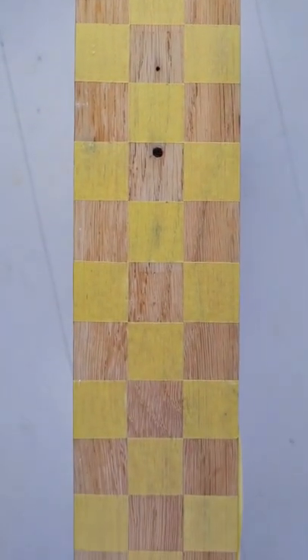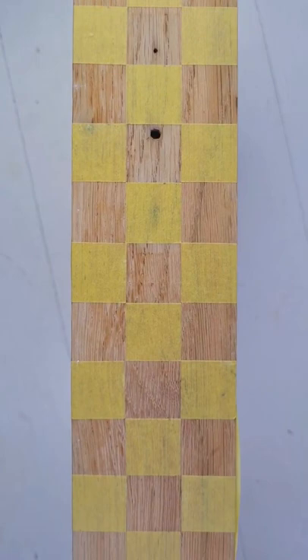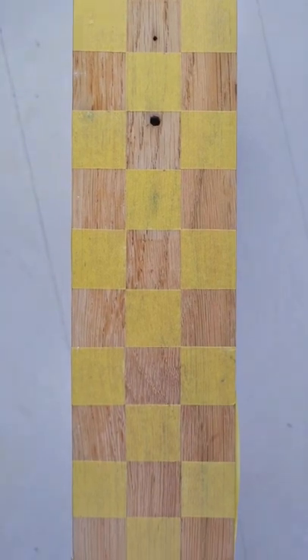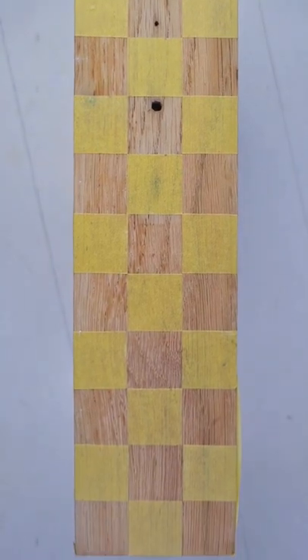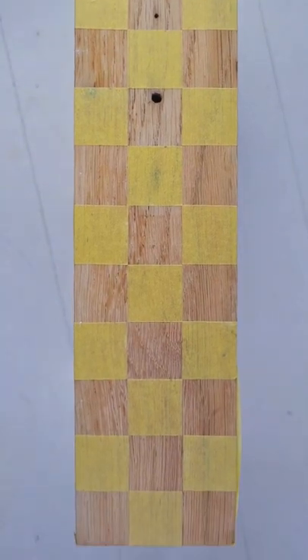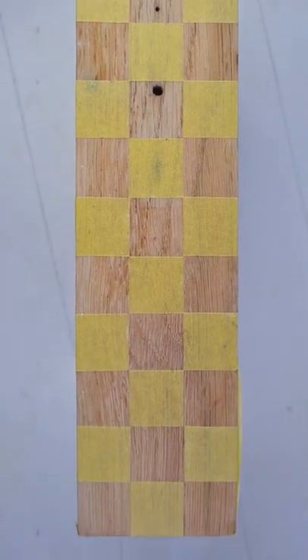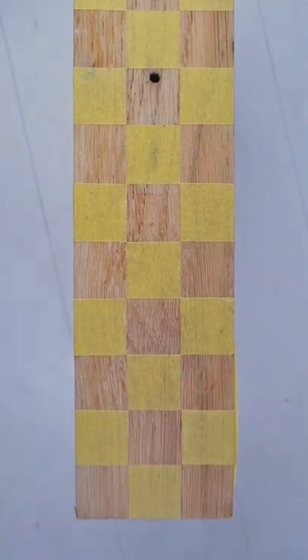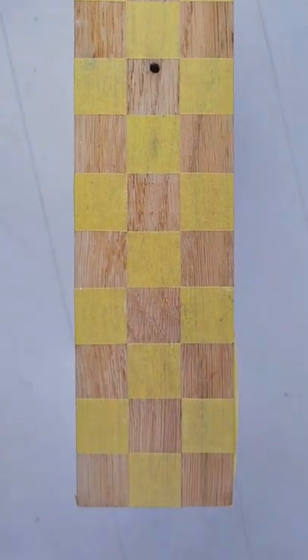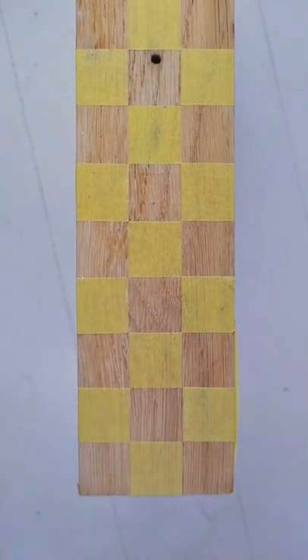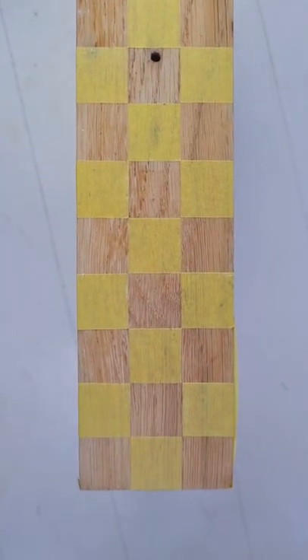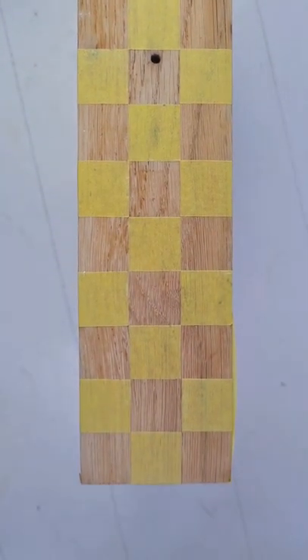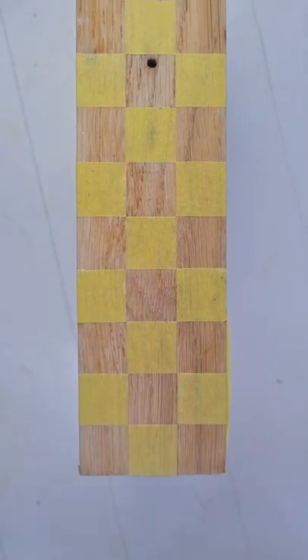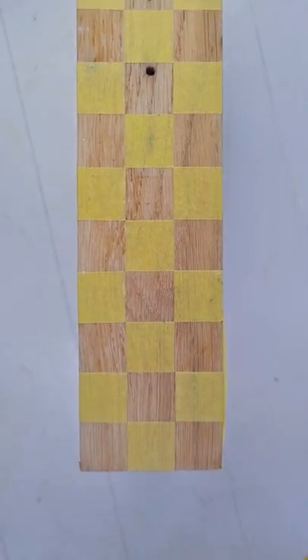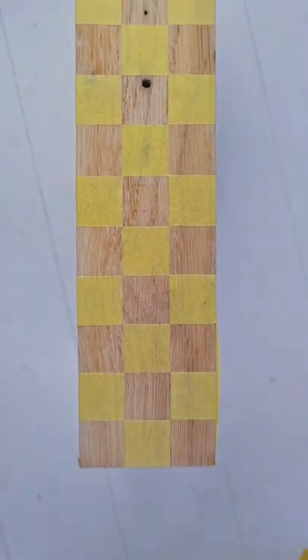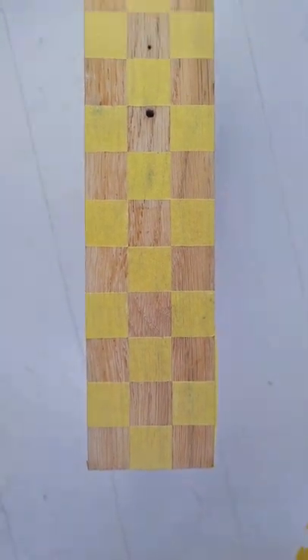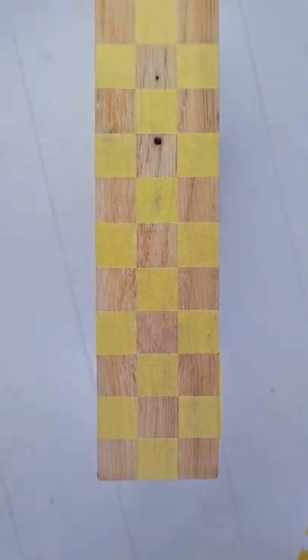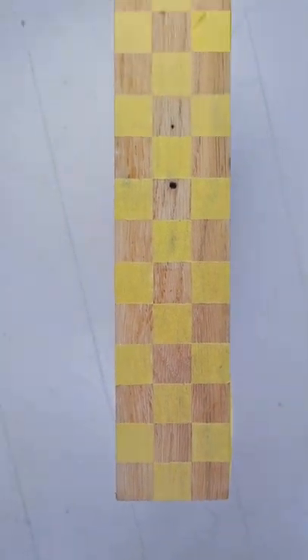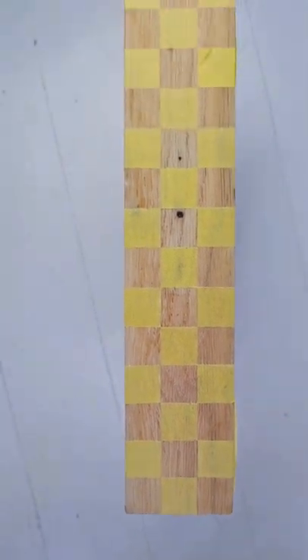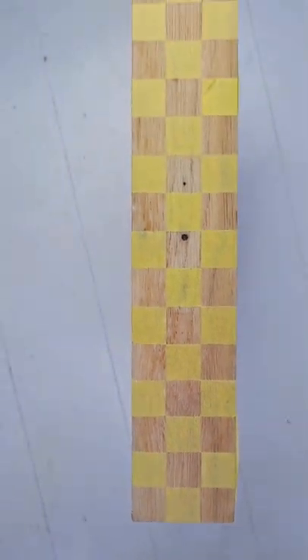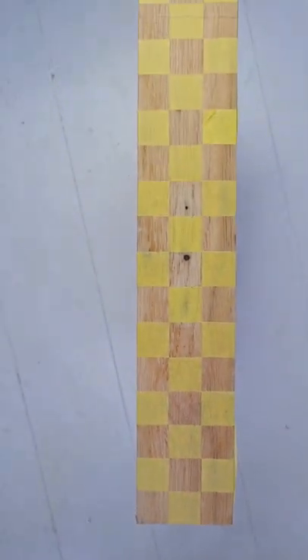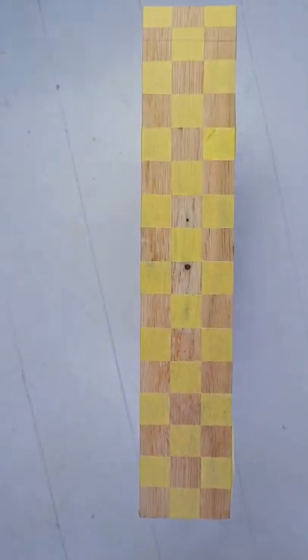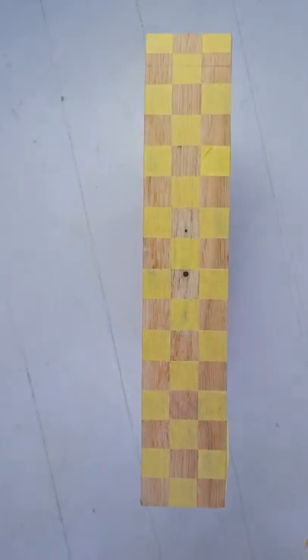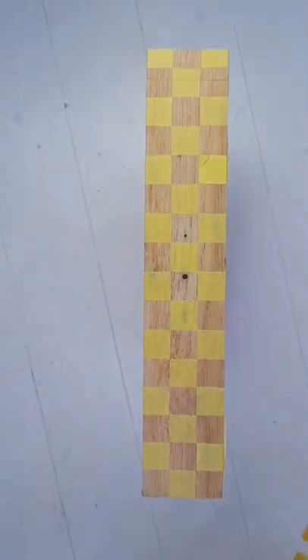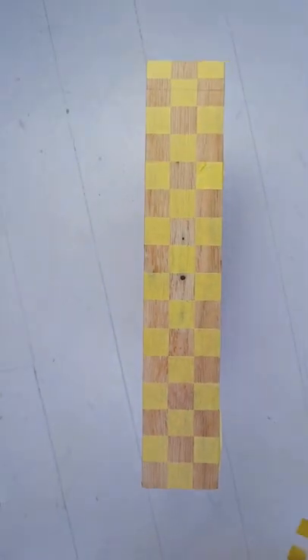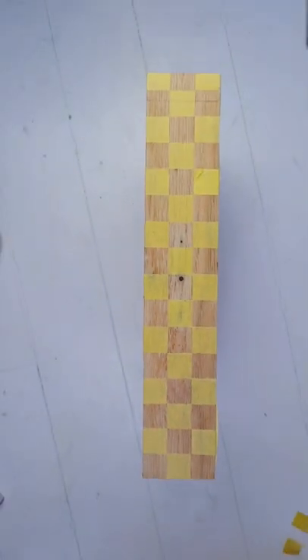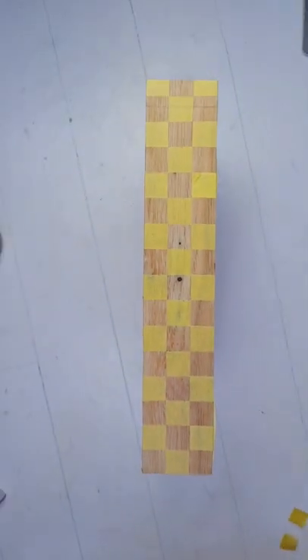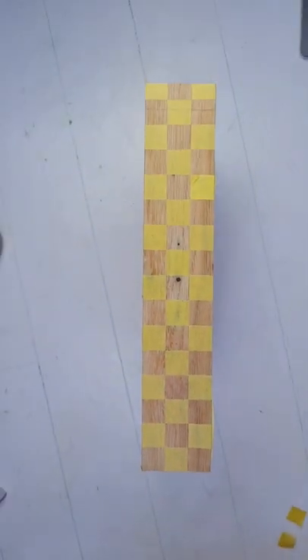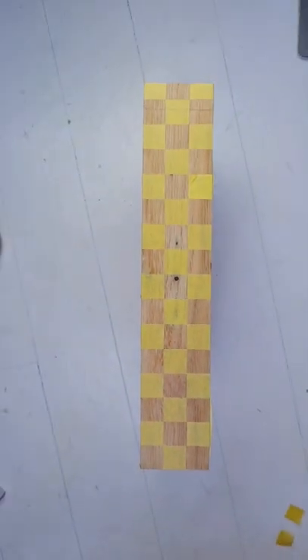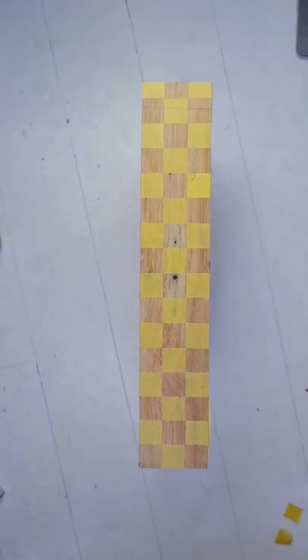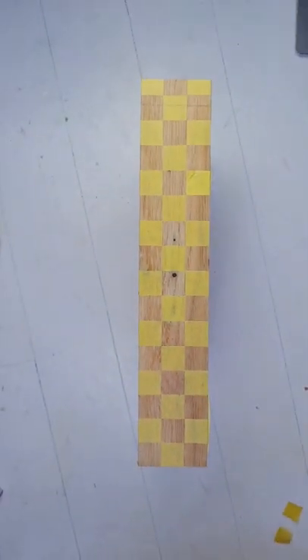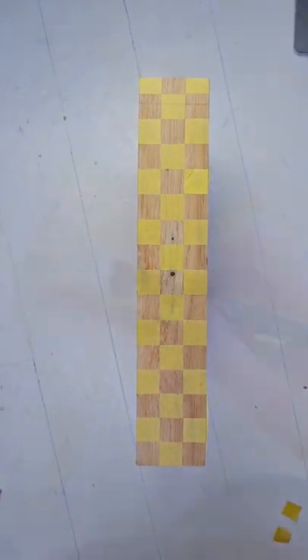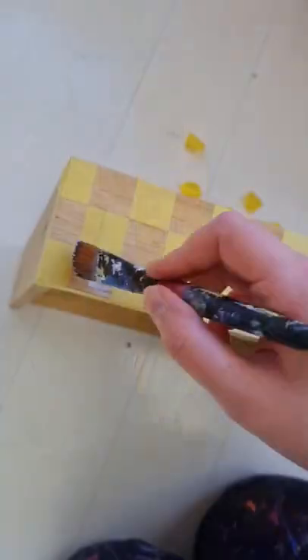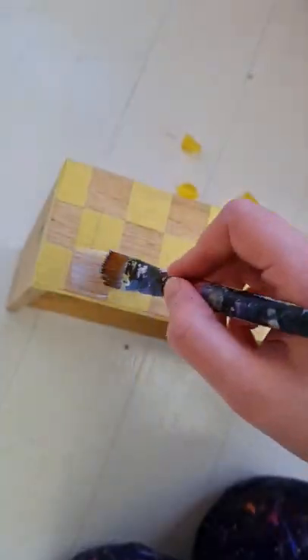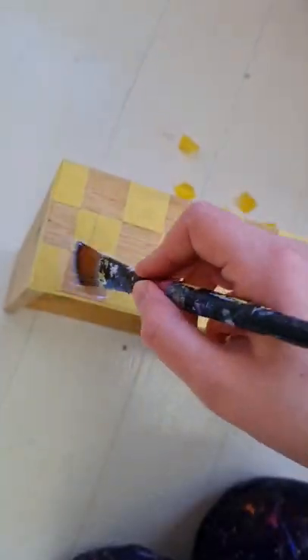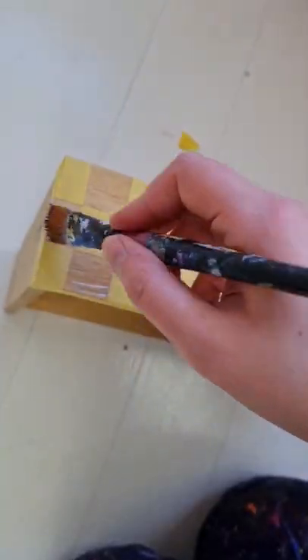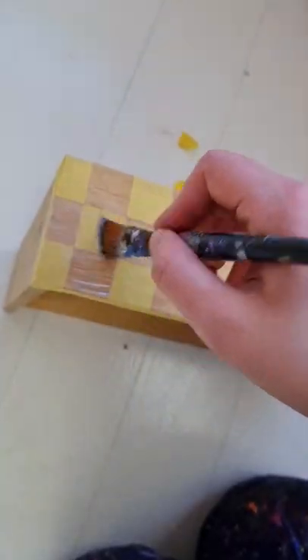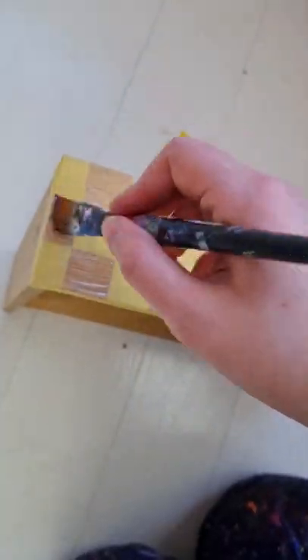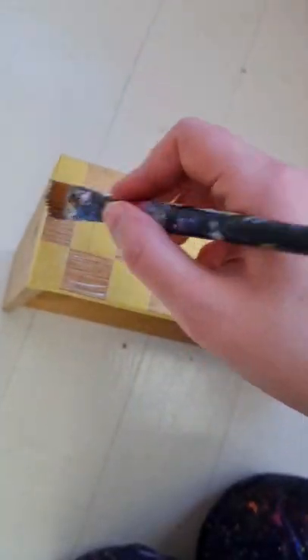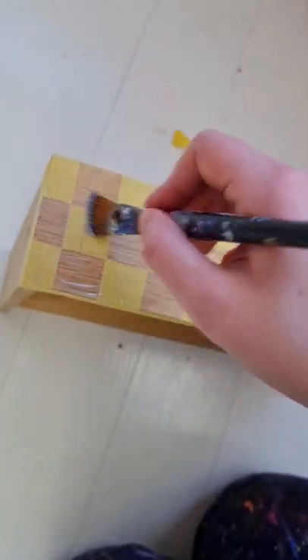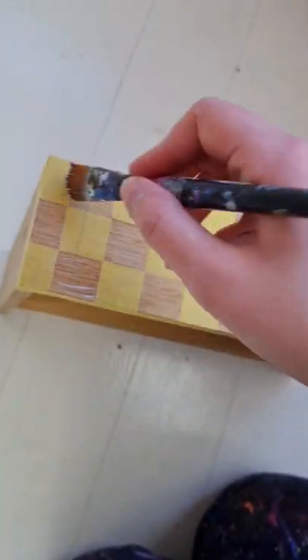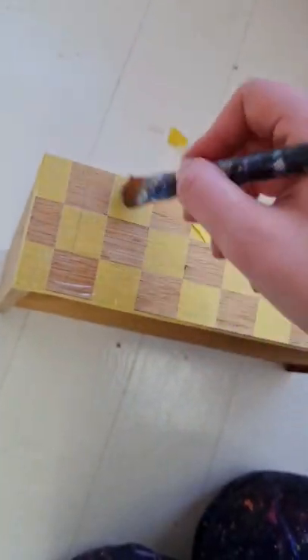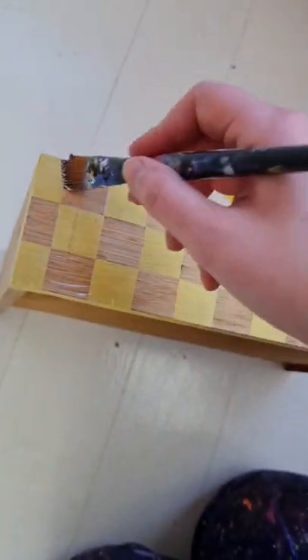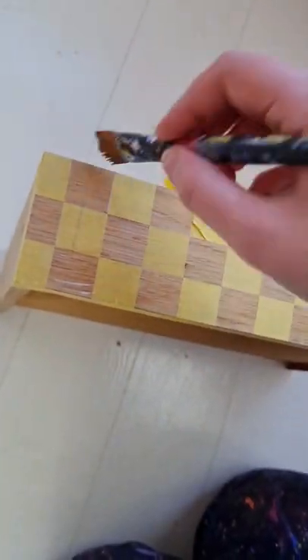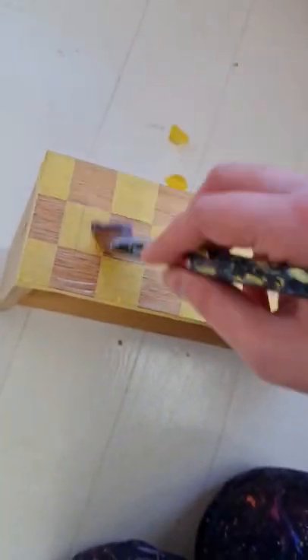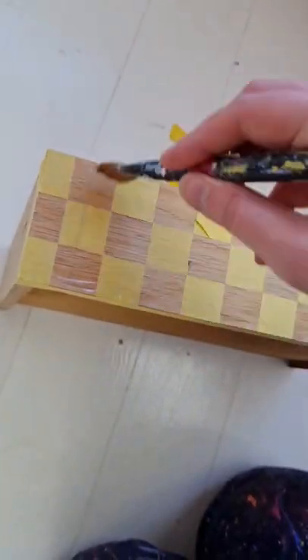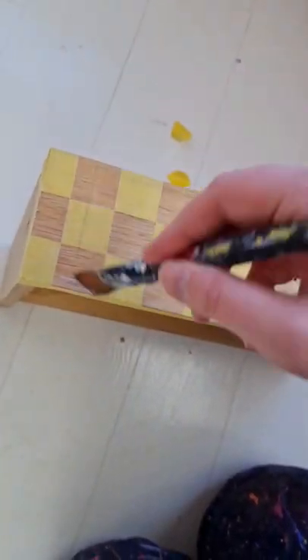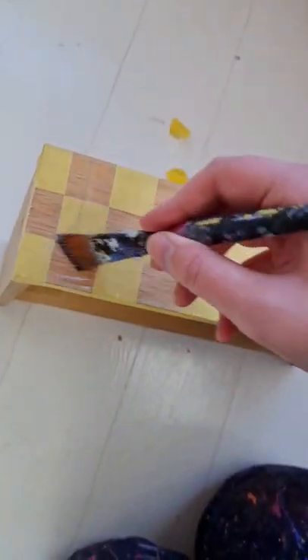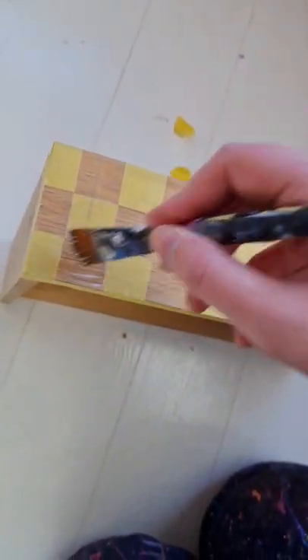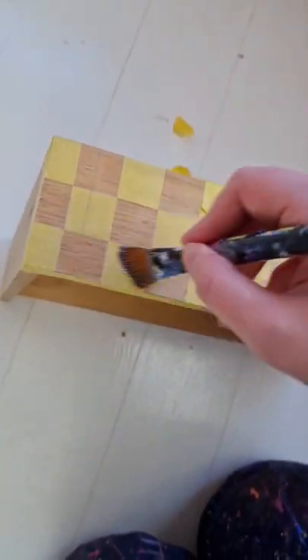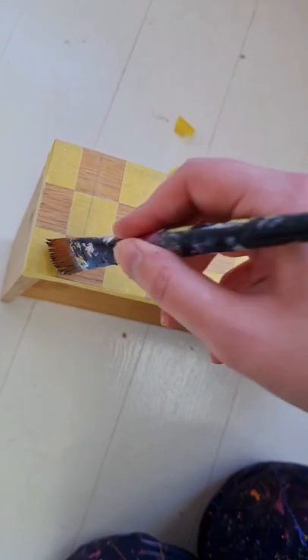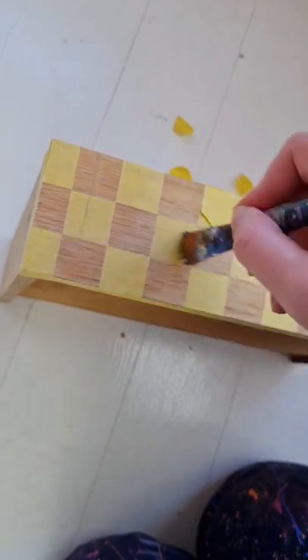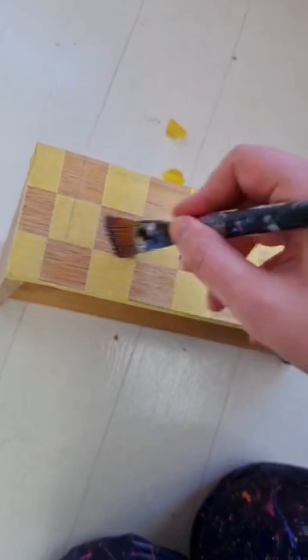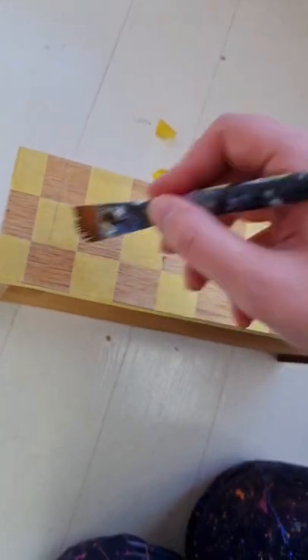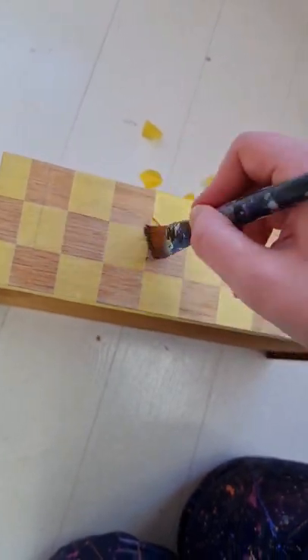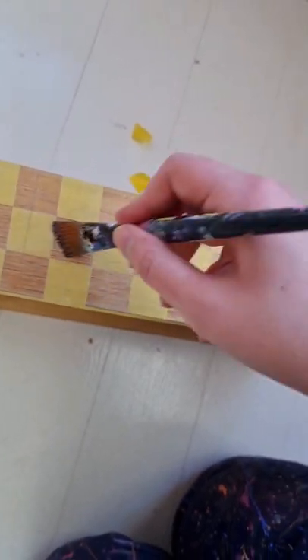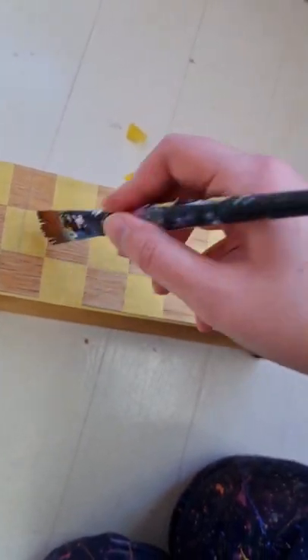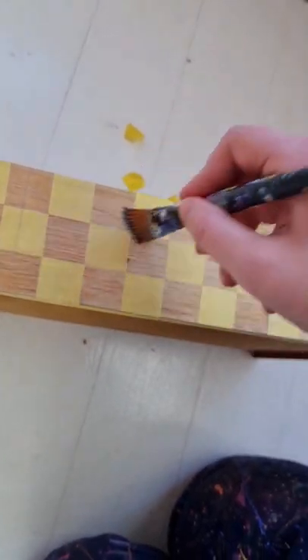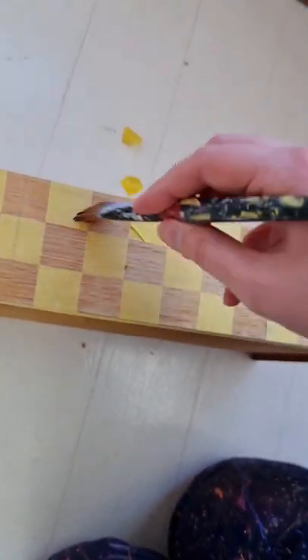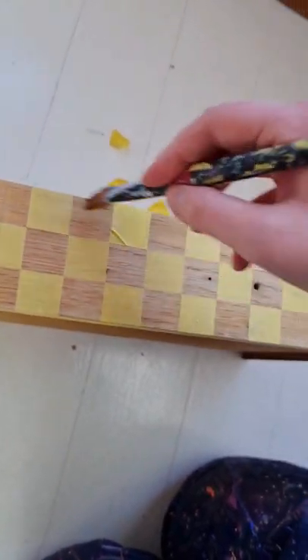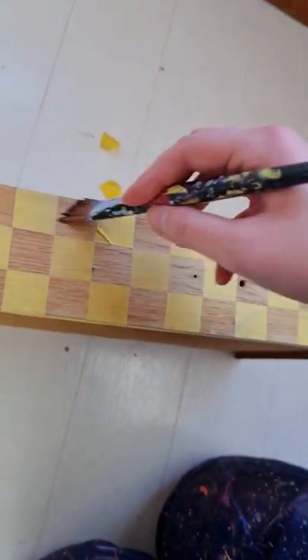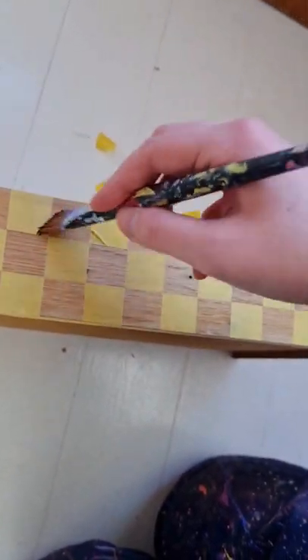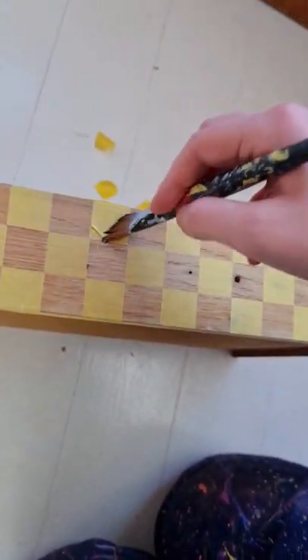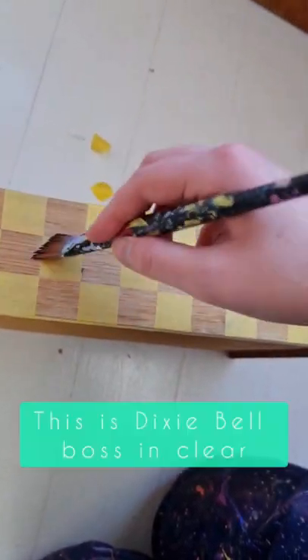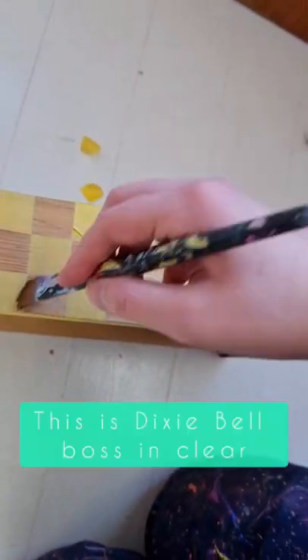There it all is — it looks amazing, perfect. And then I'm just going to seal it with a clear primer to make it perfect.